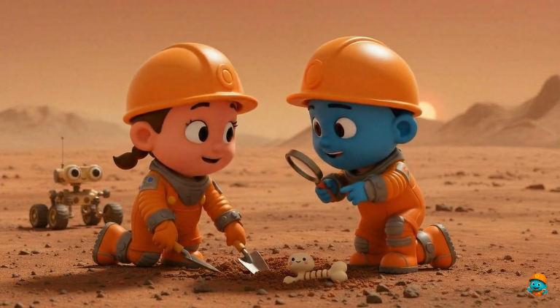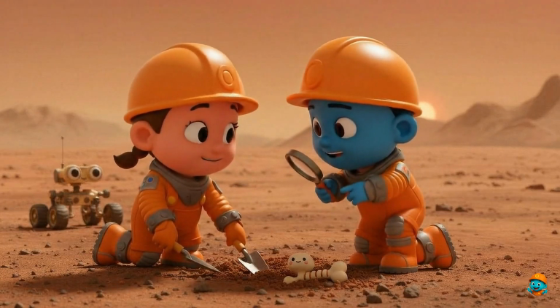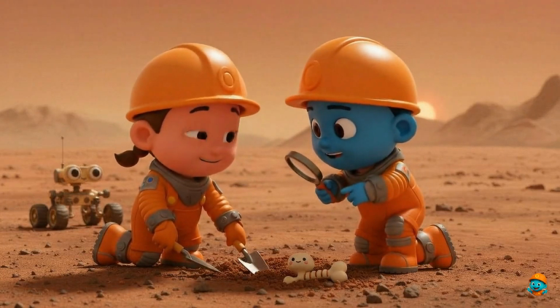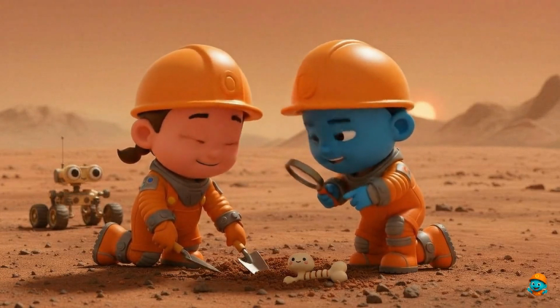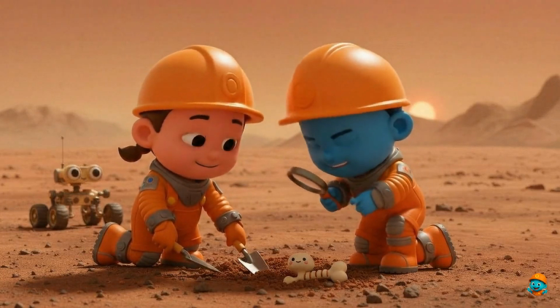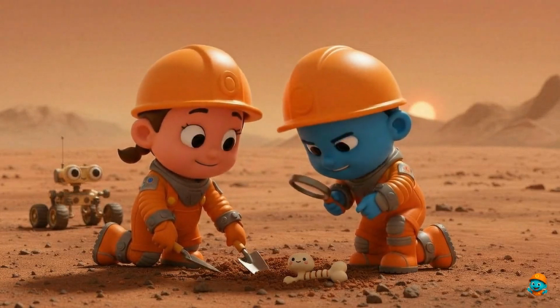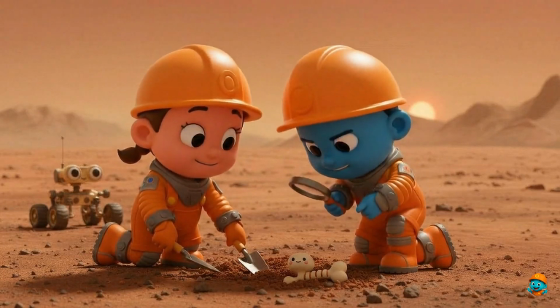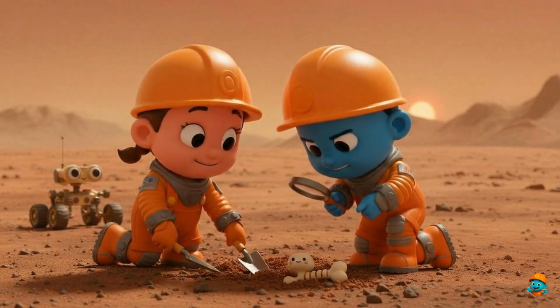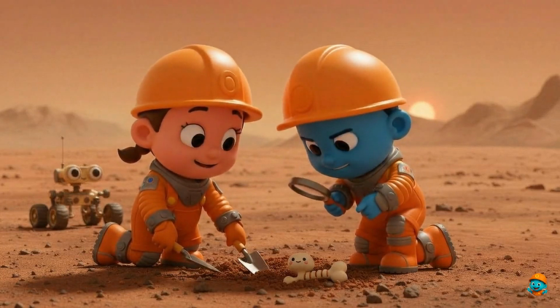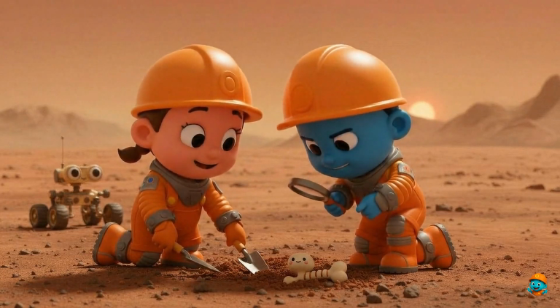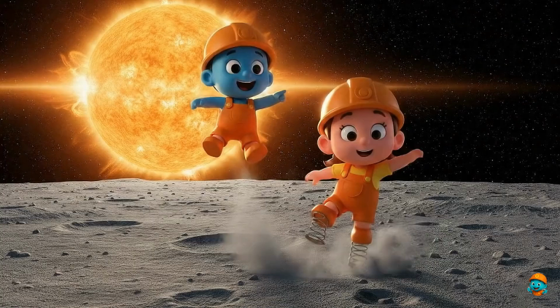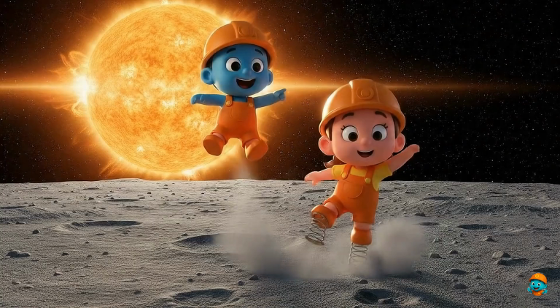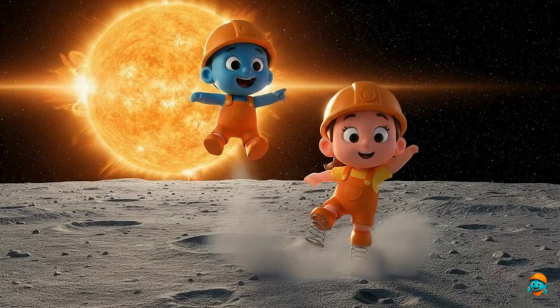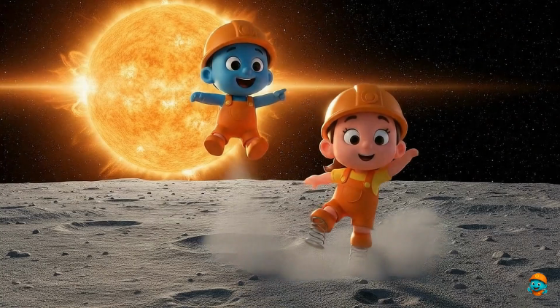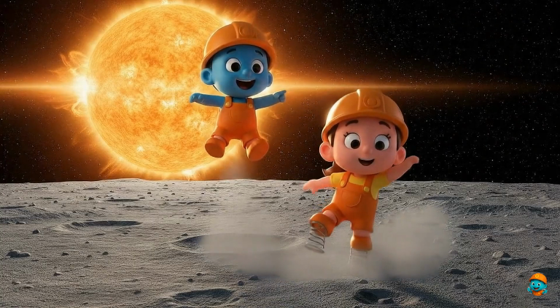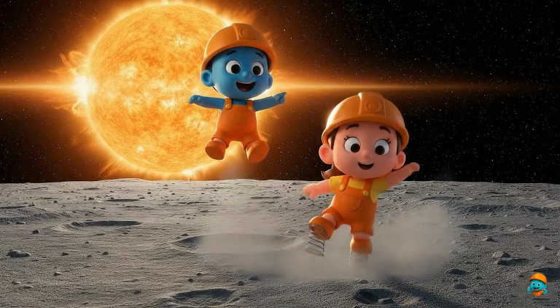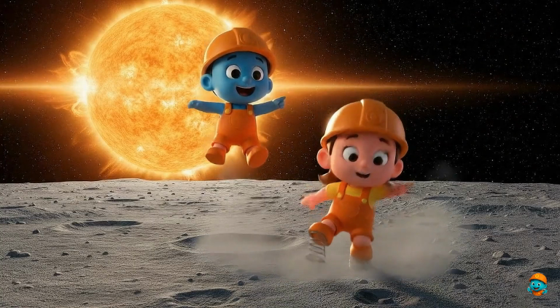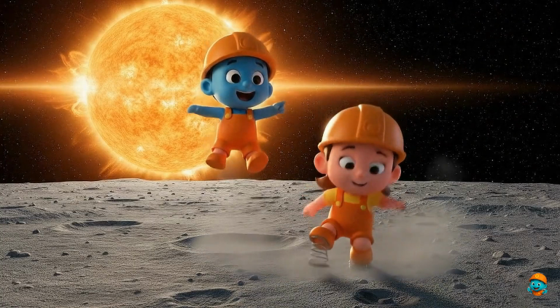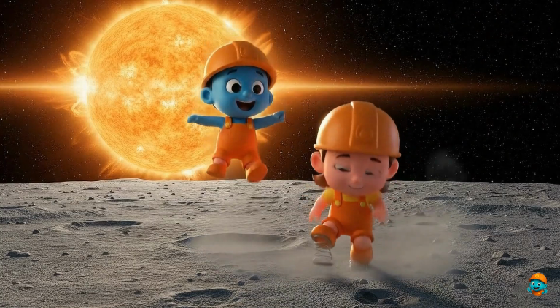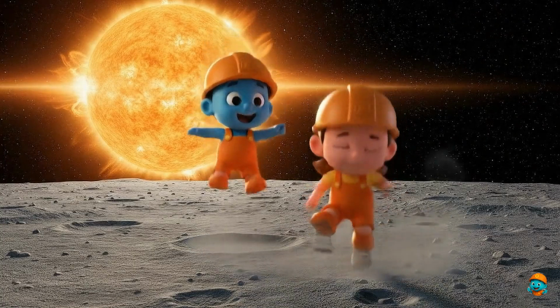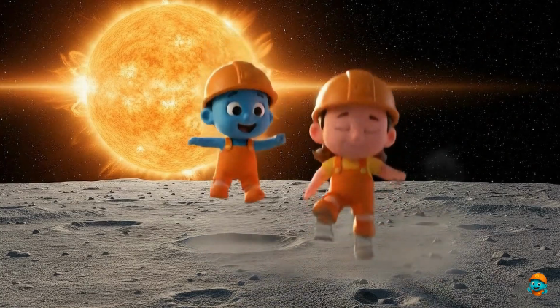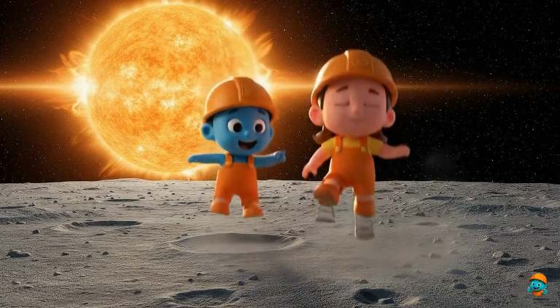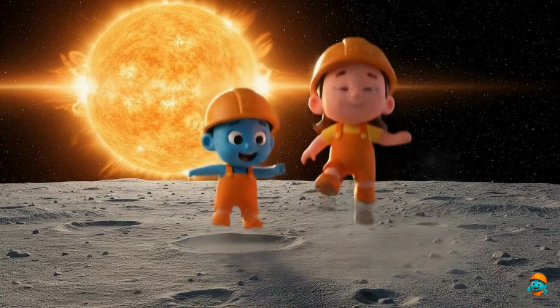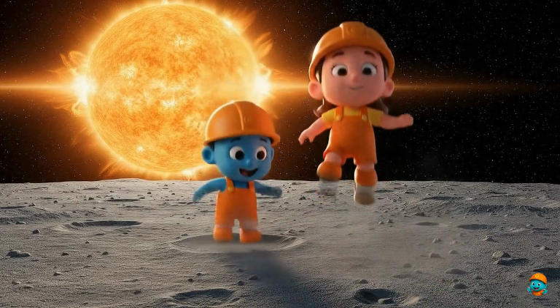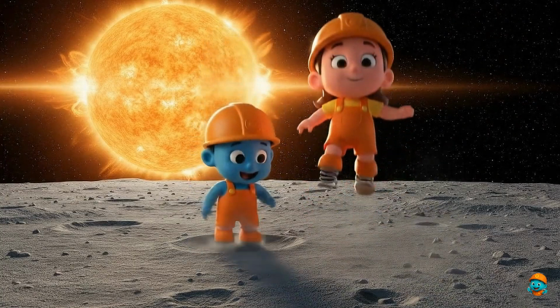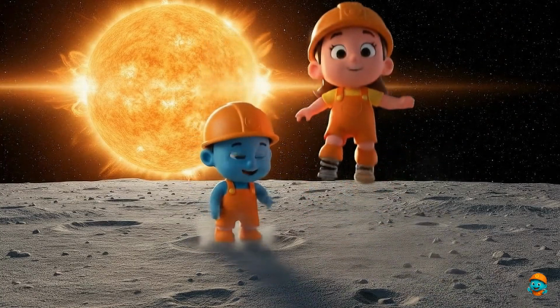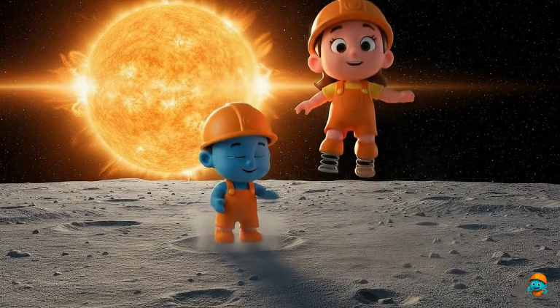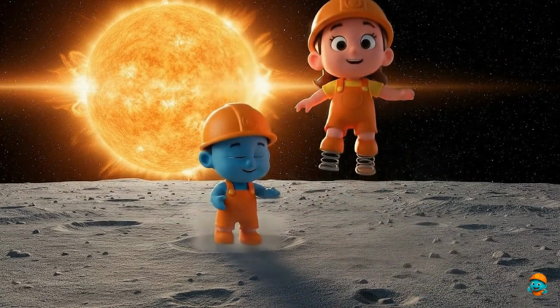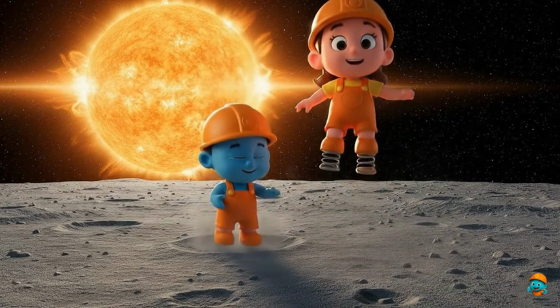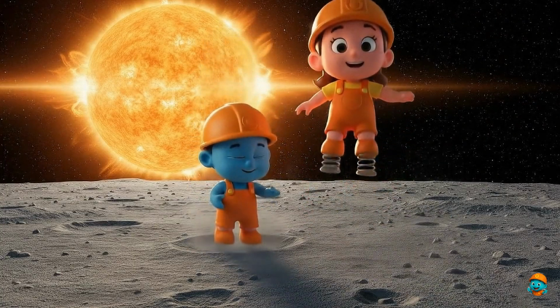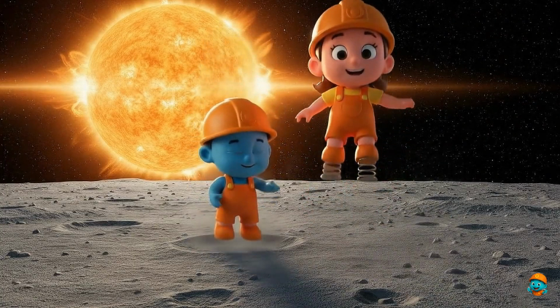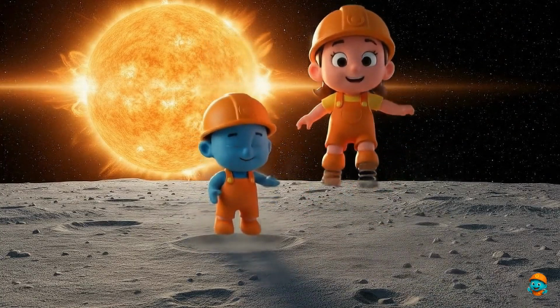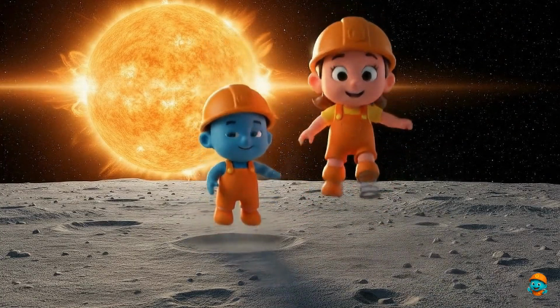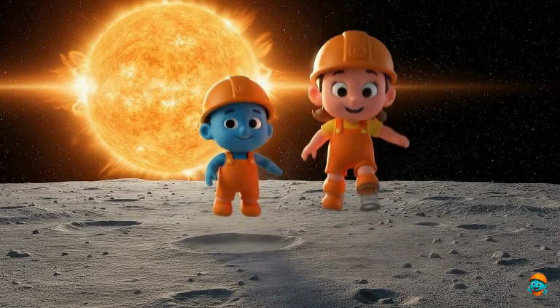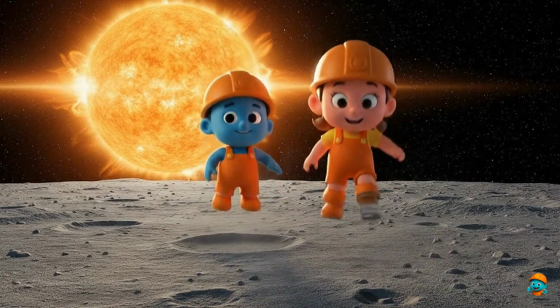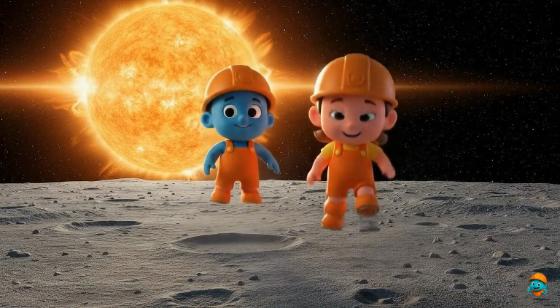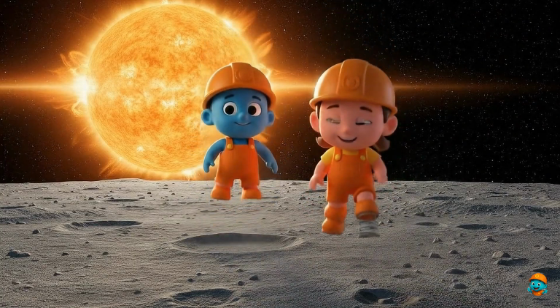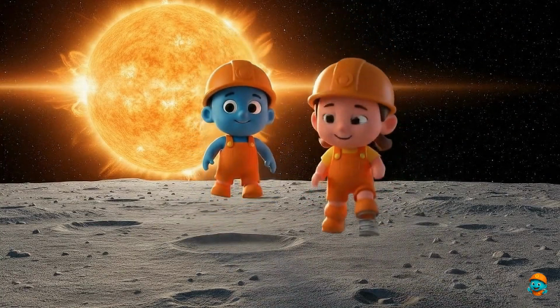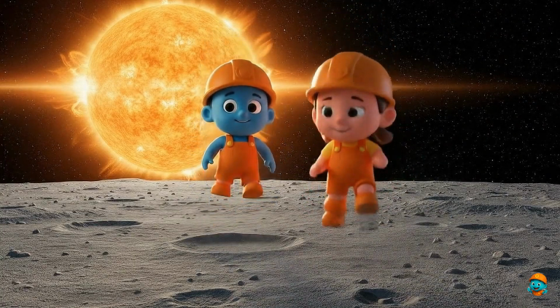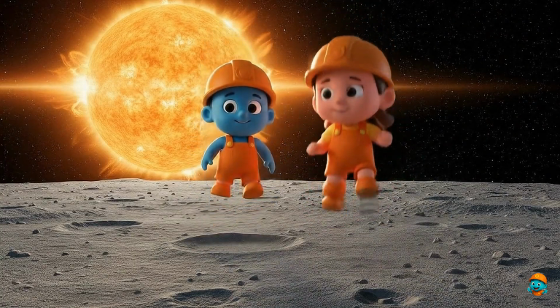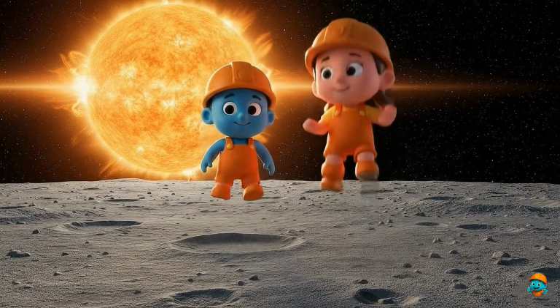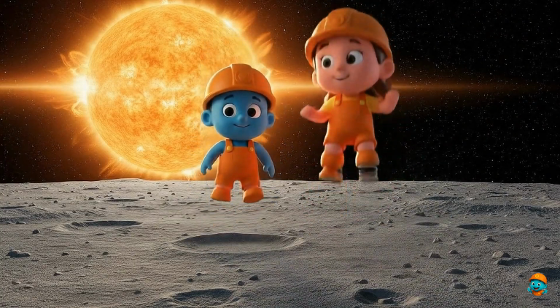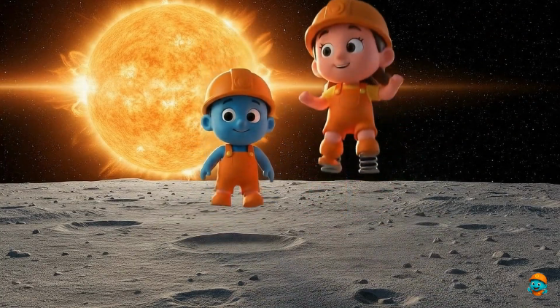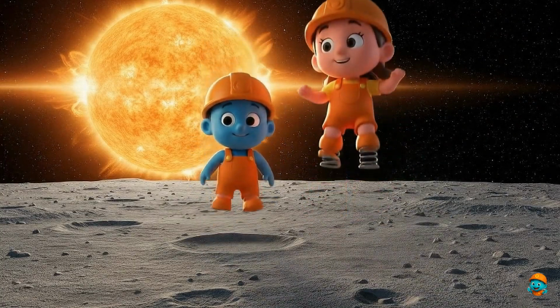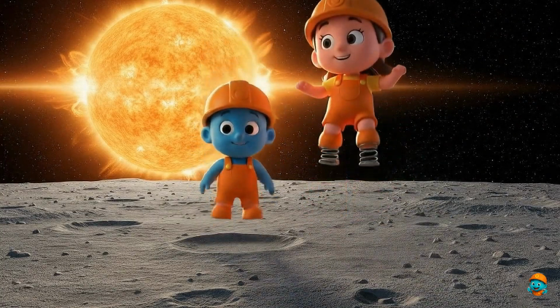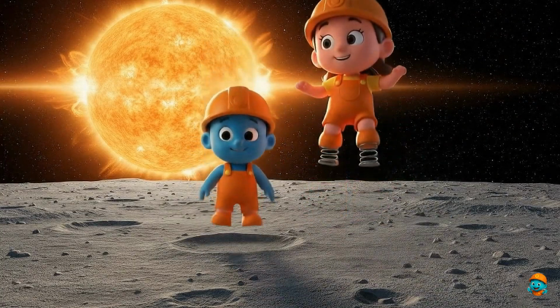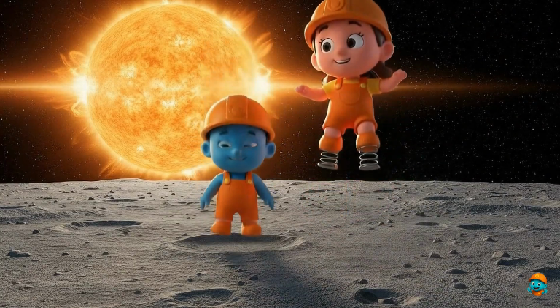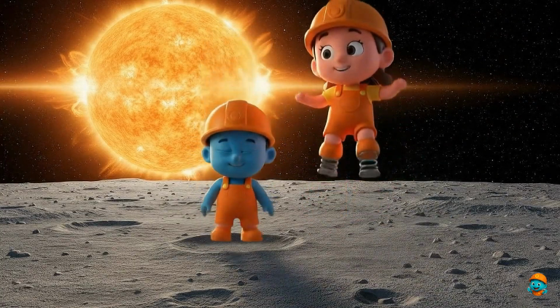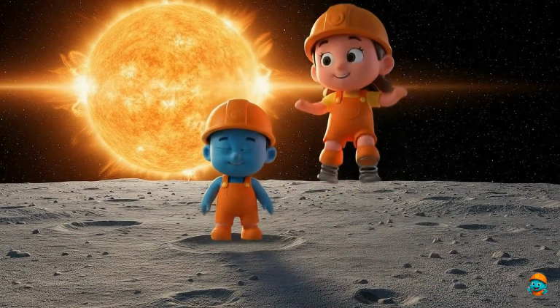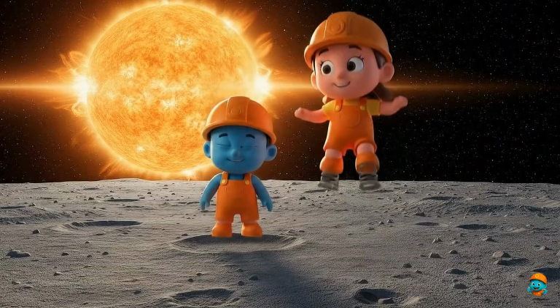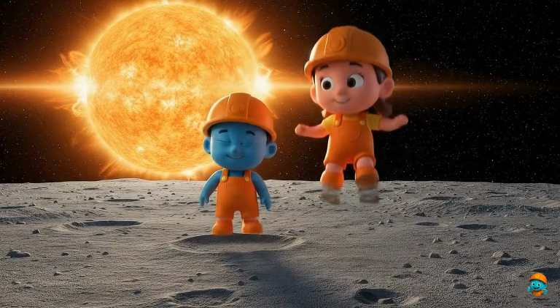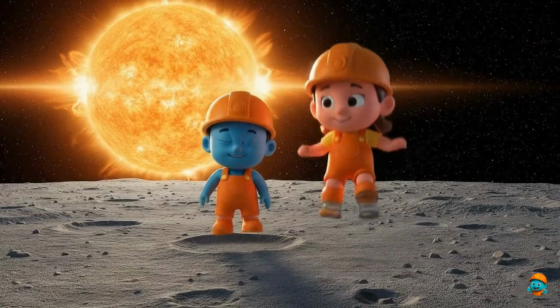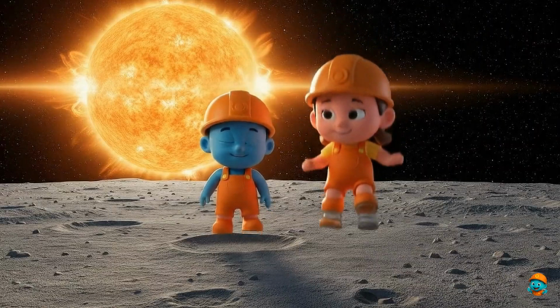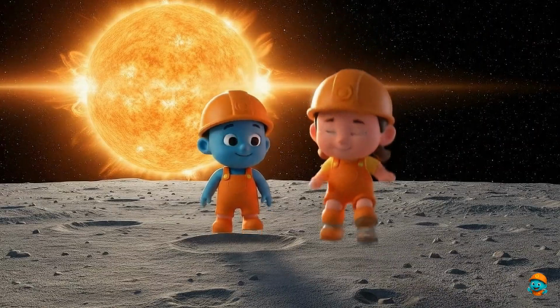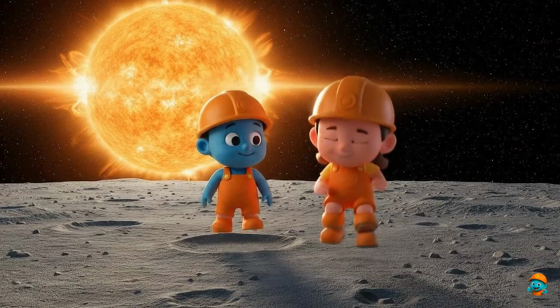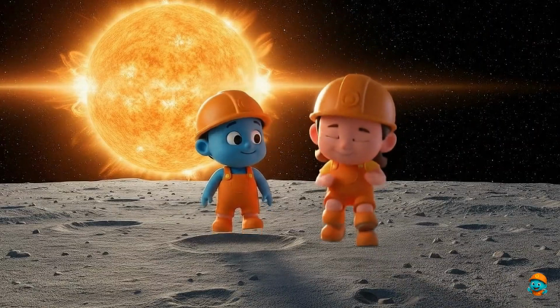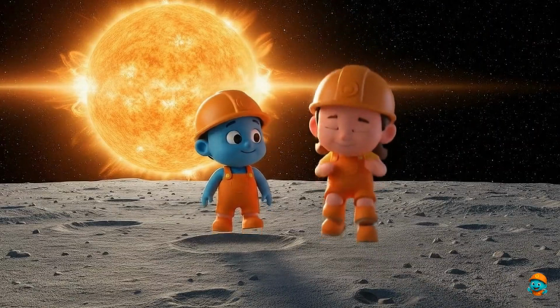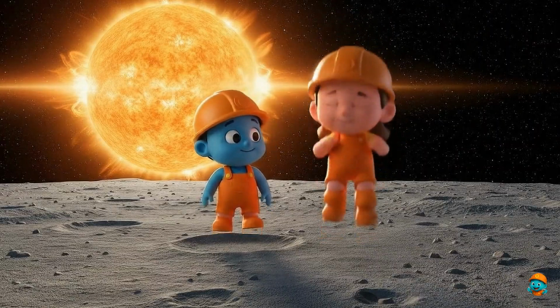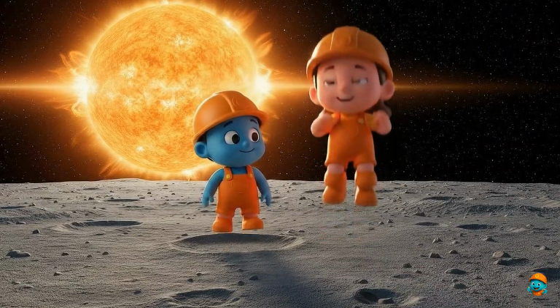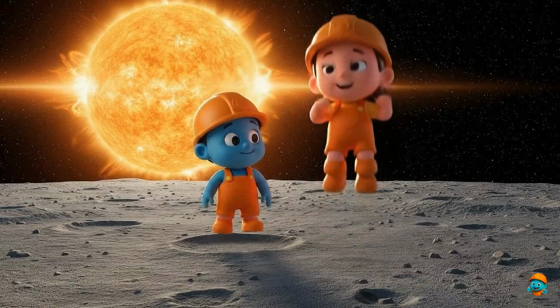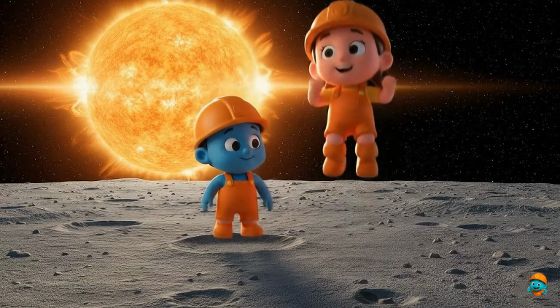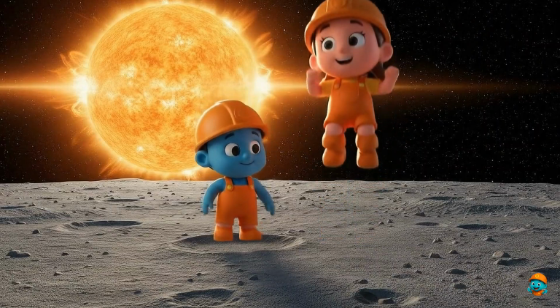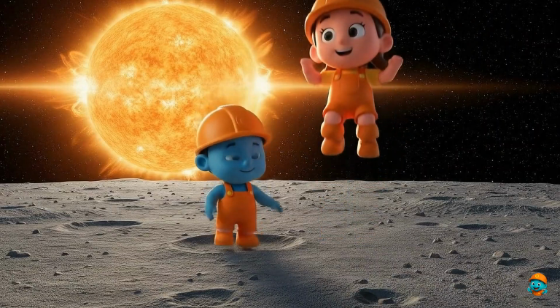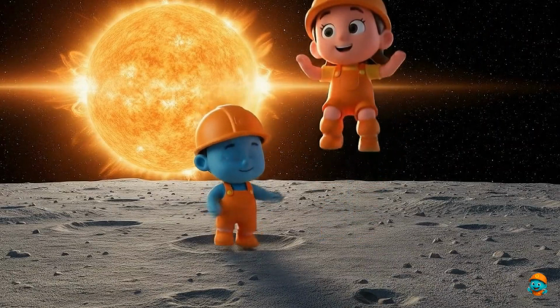All the planets dance and play! Around the Sun, every day!